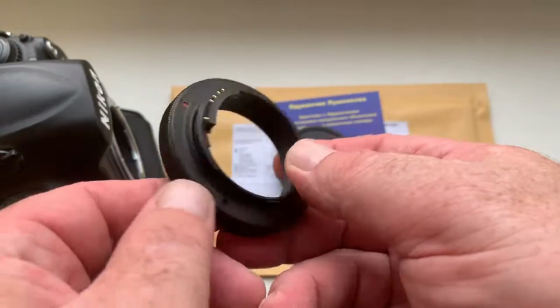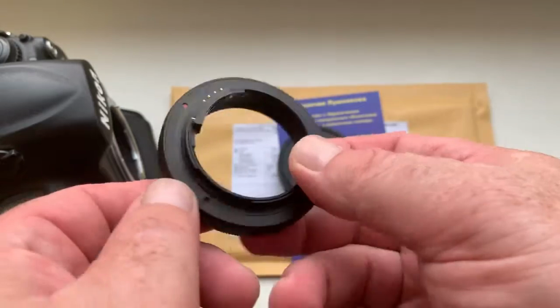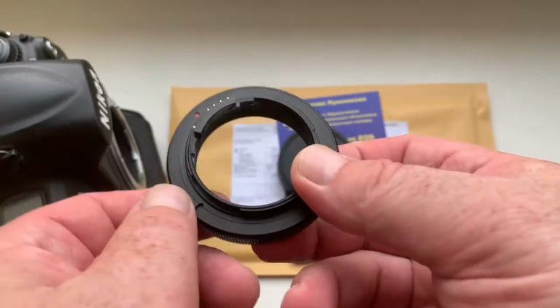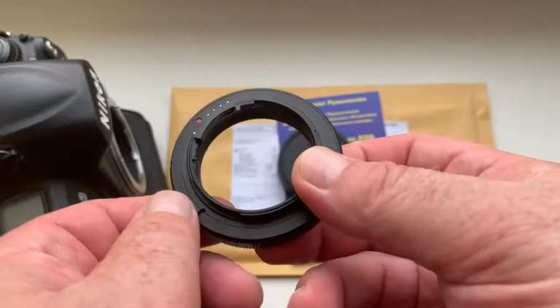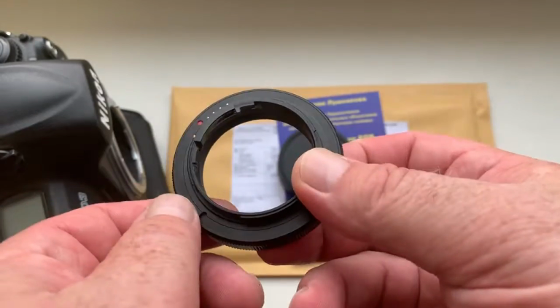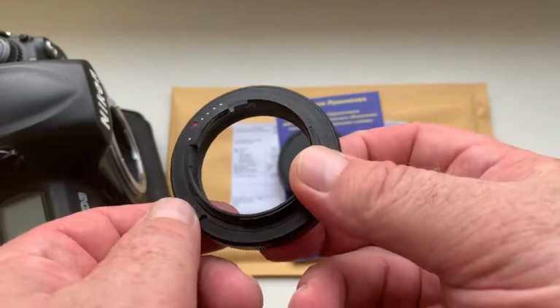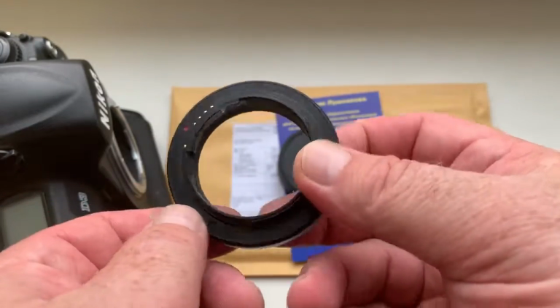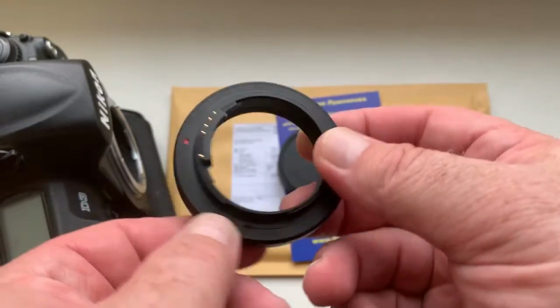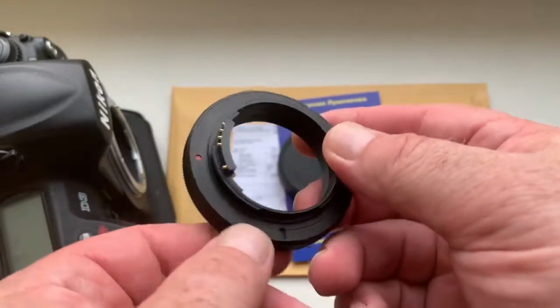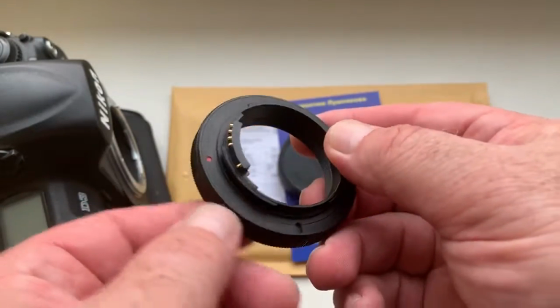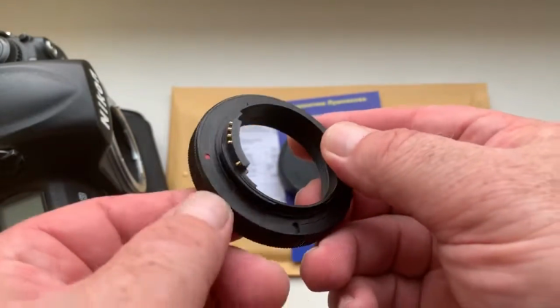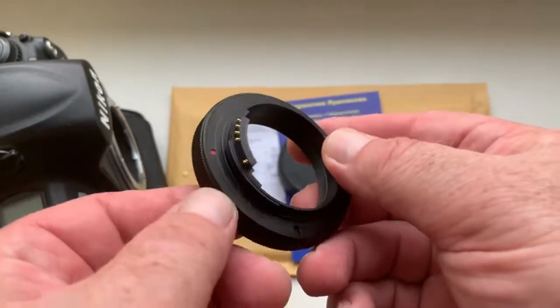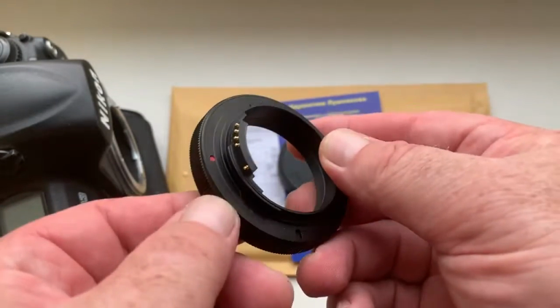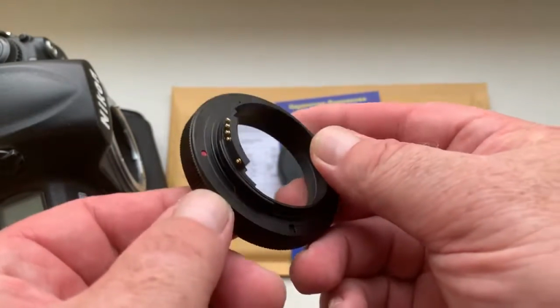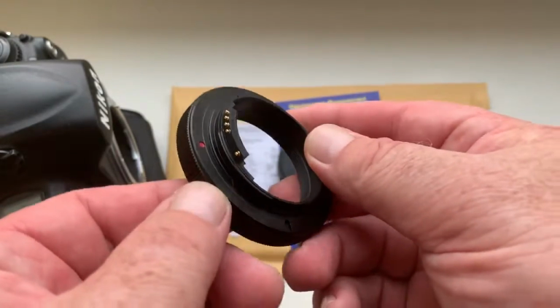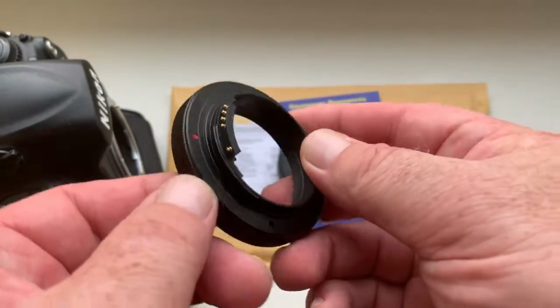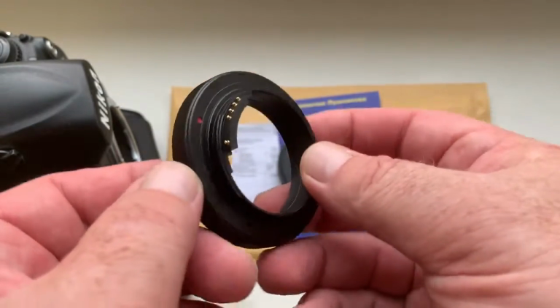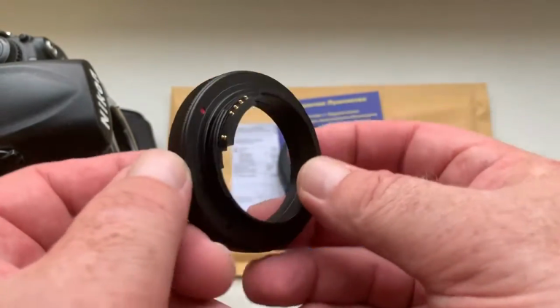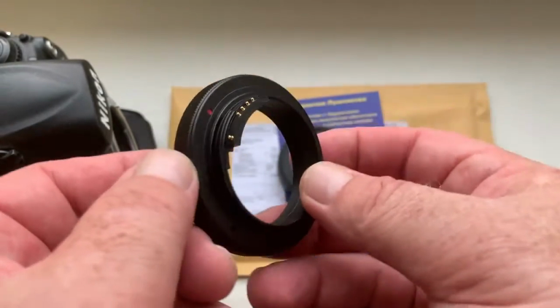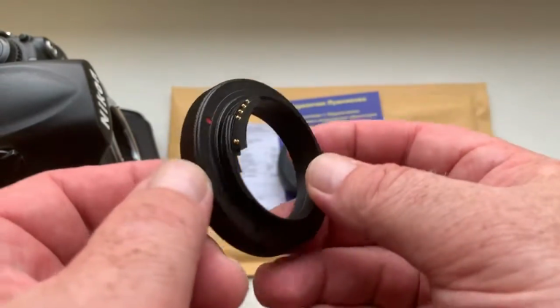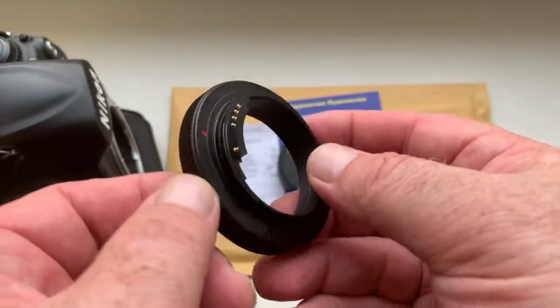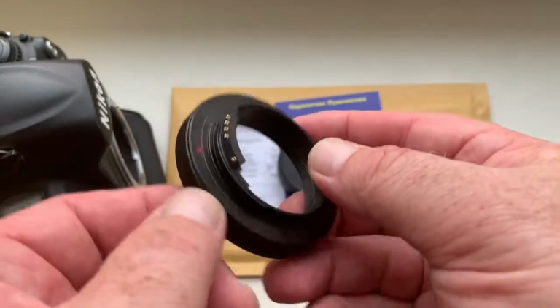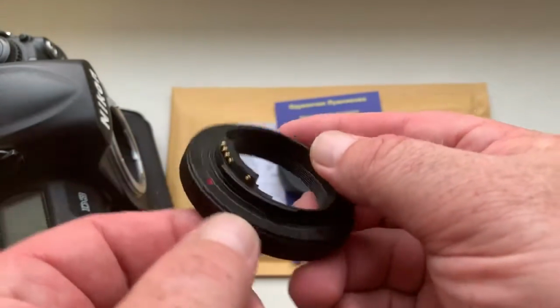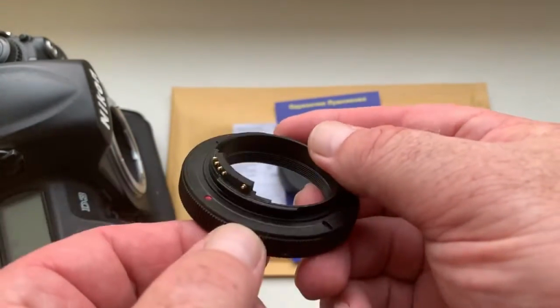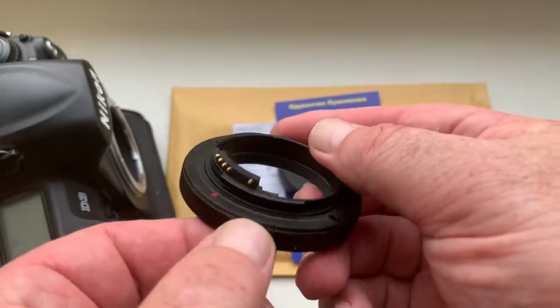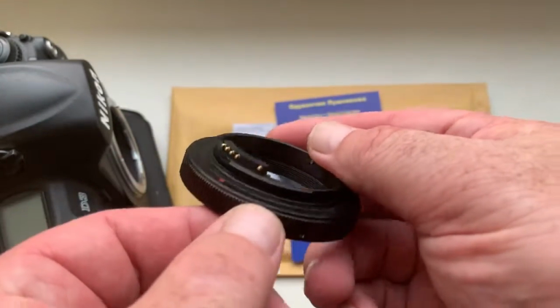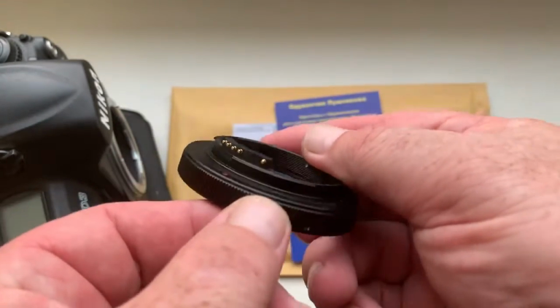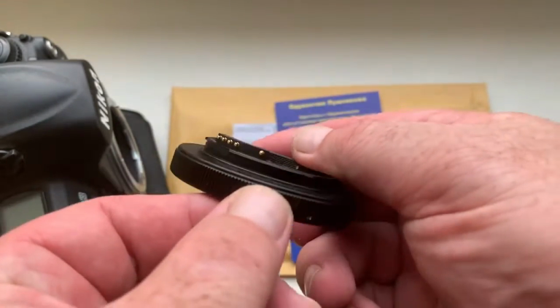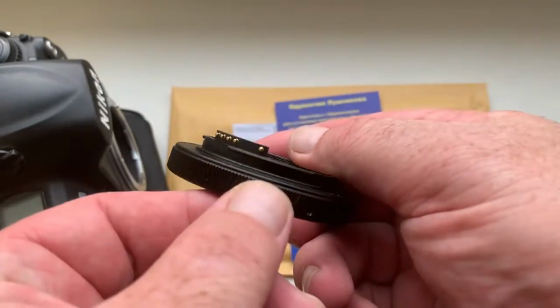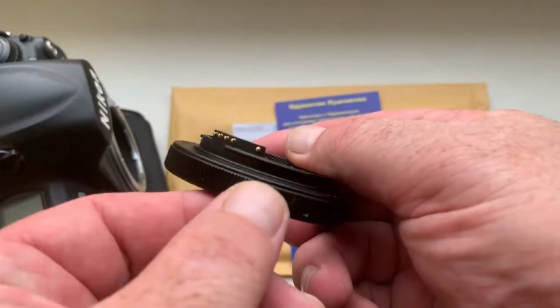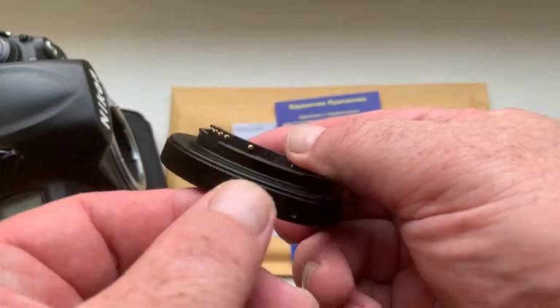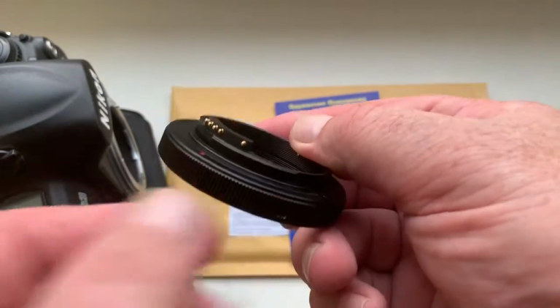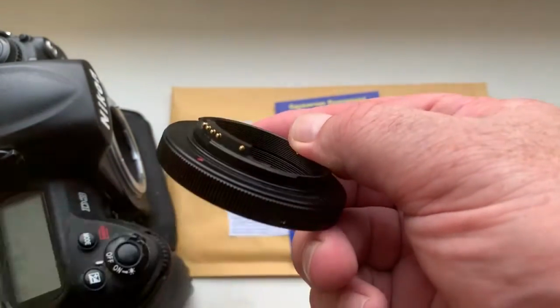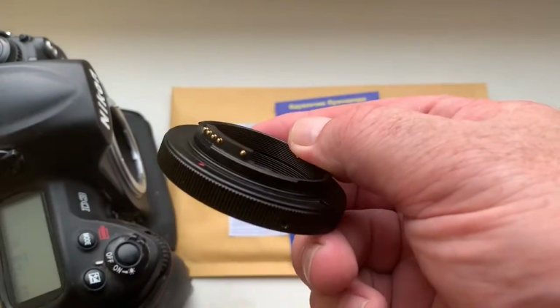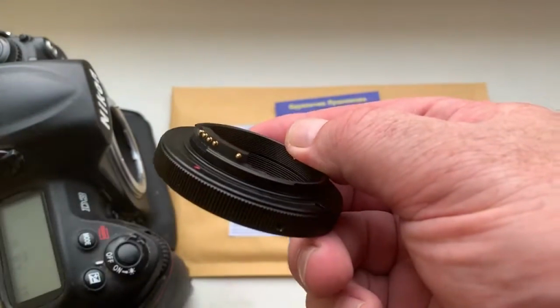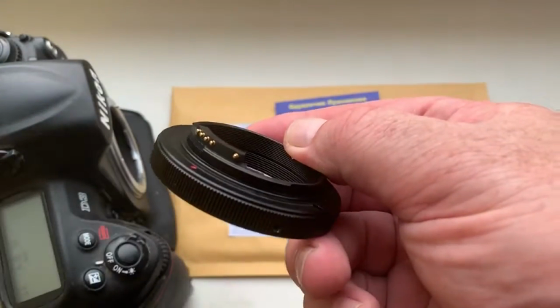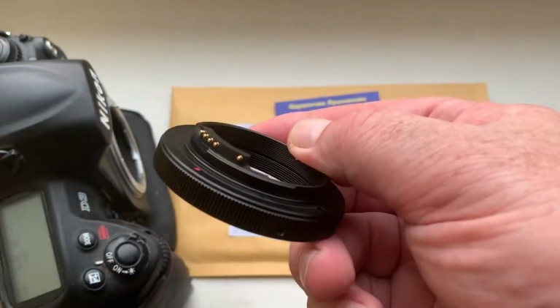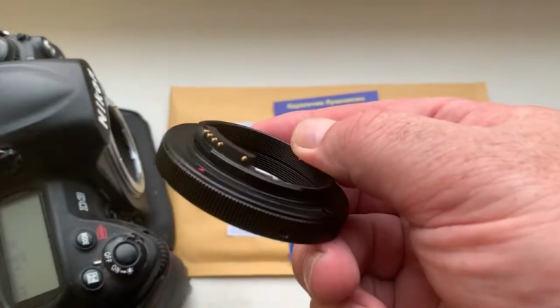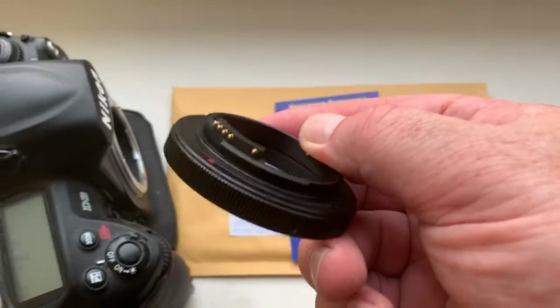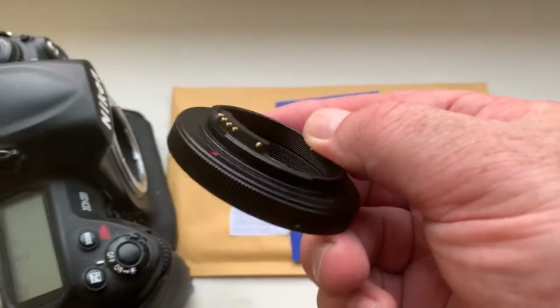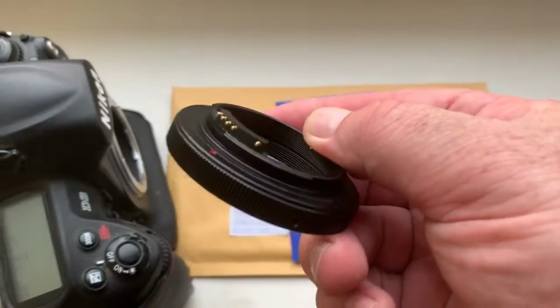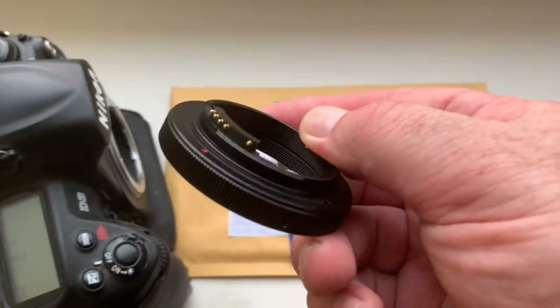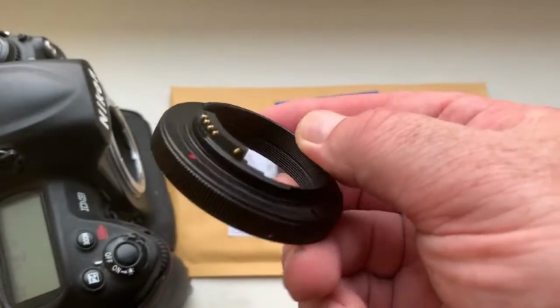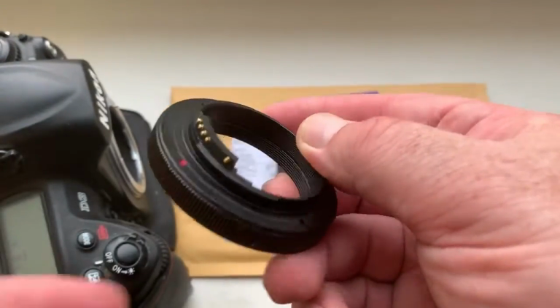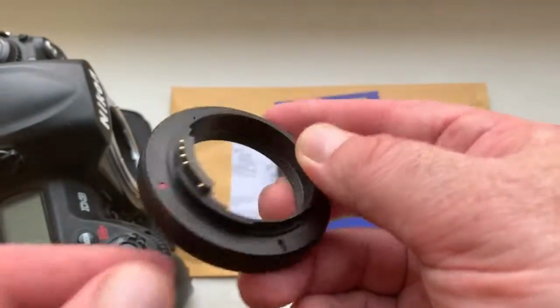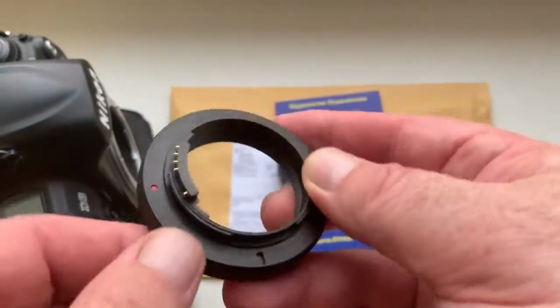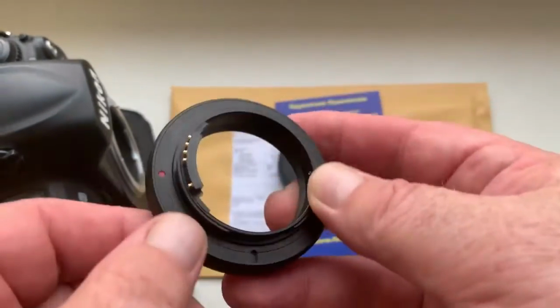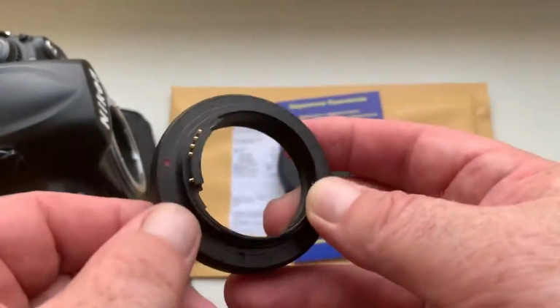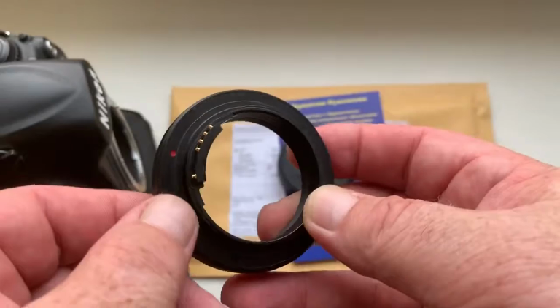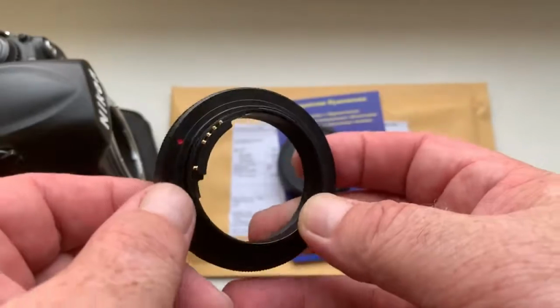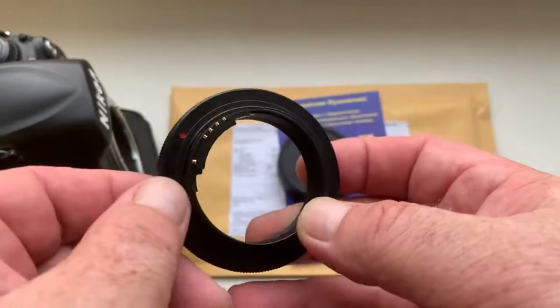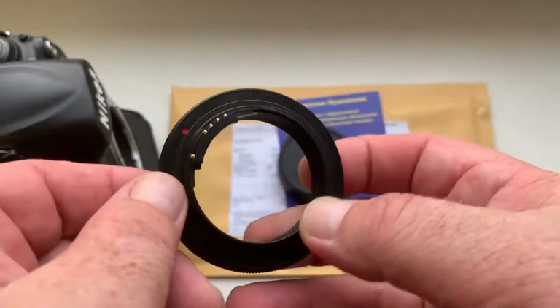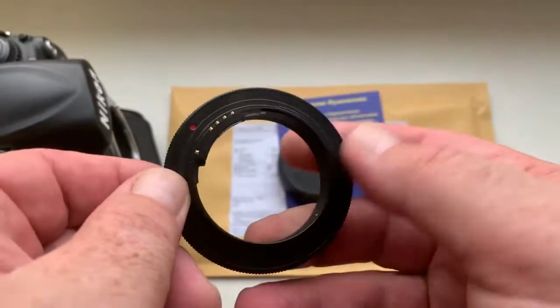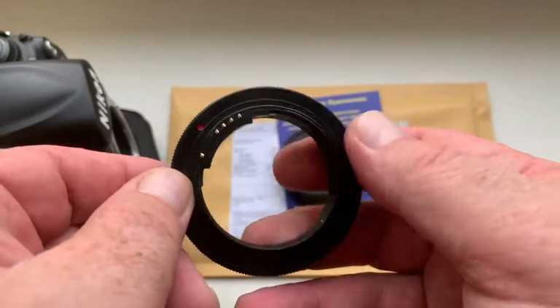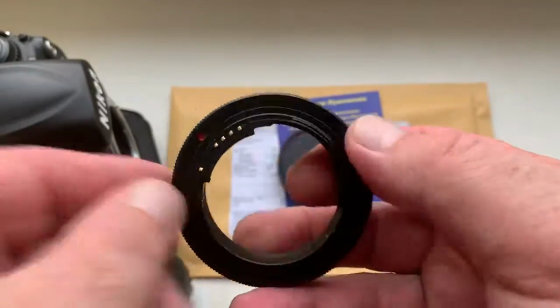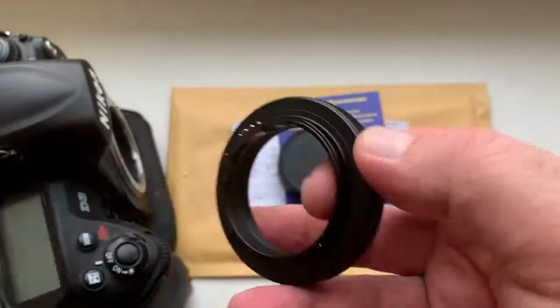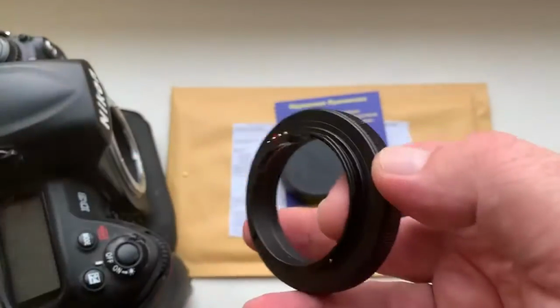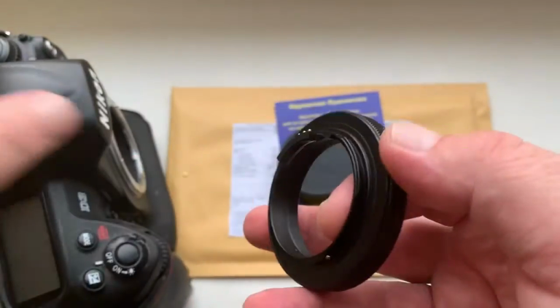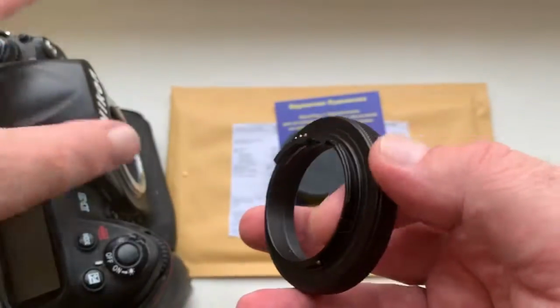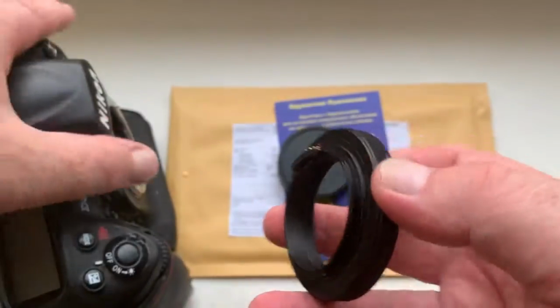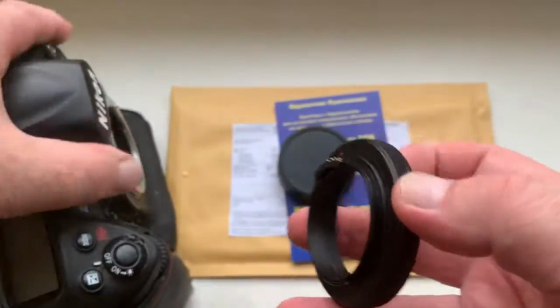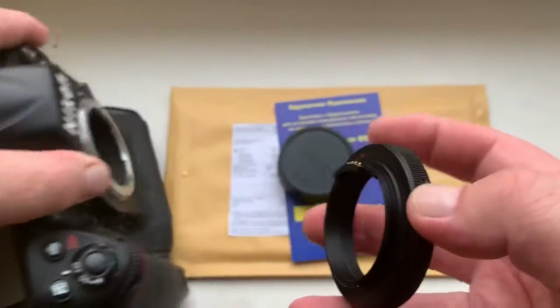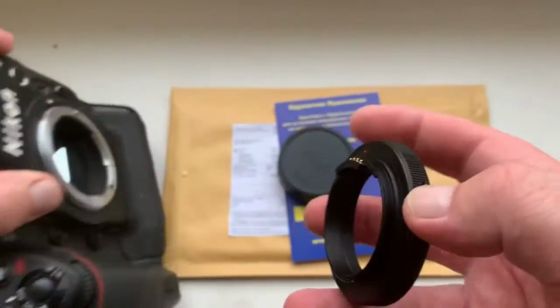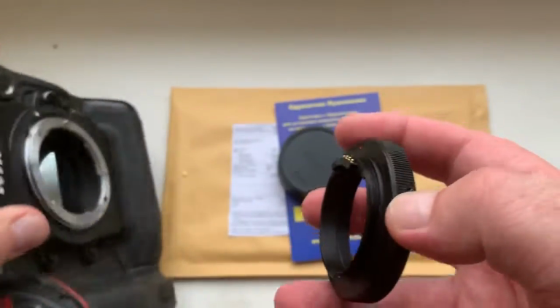Look, this is your adapter. This is cheap, full work, full pre-programming. Now I check it in my camera.